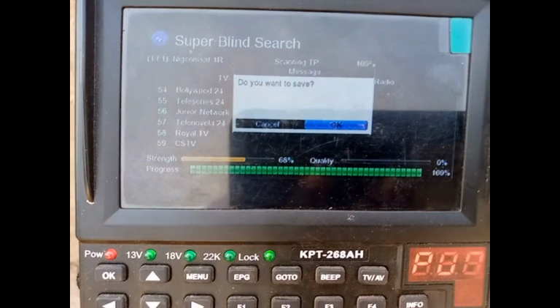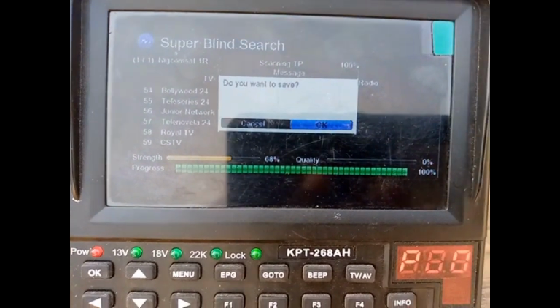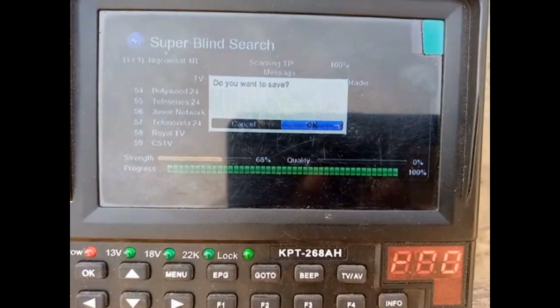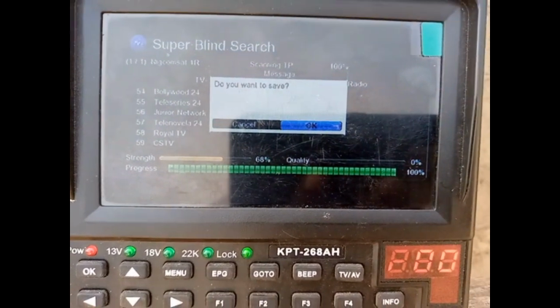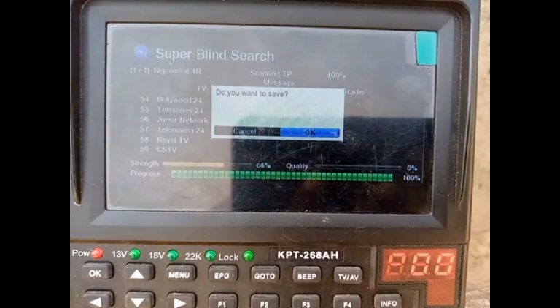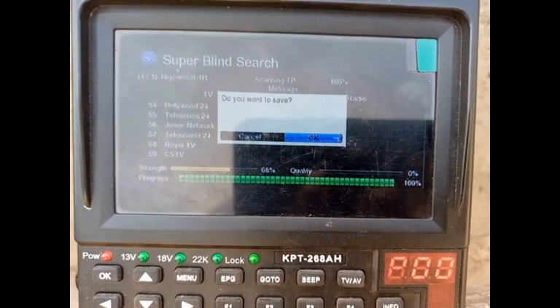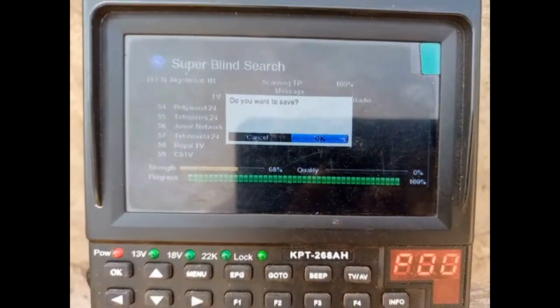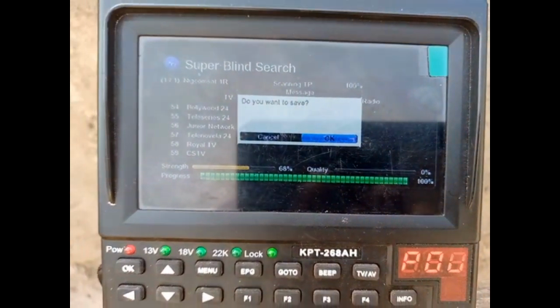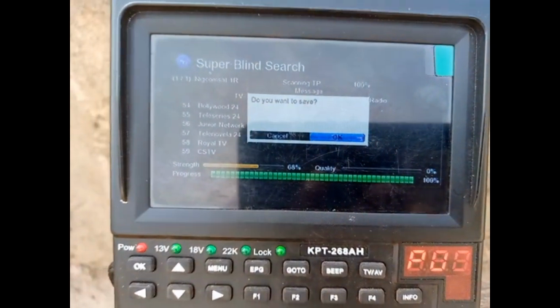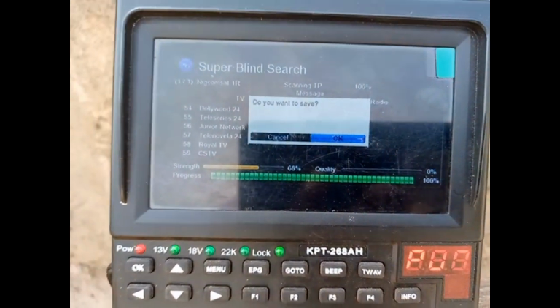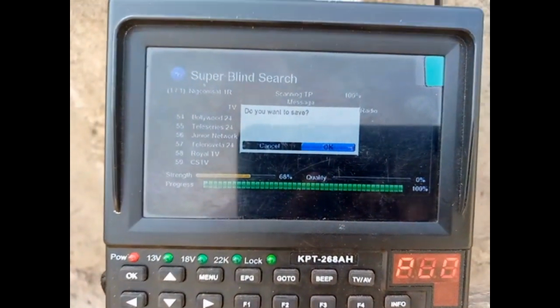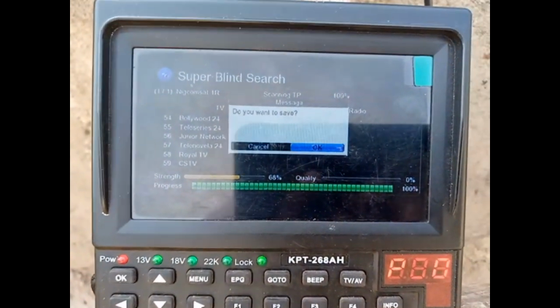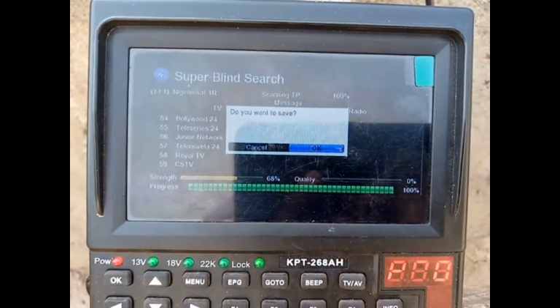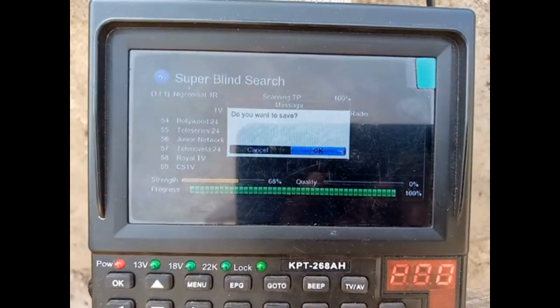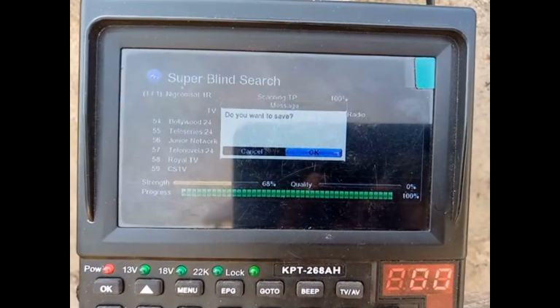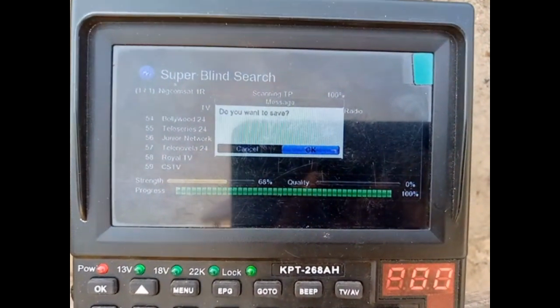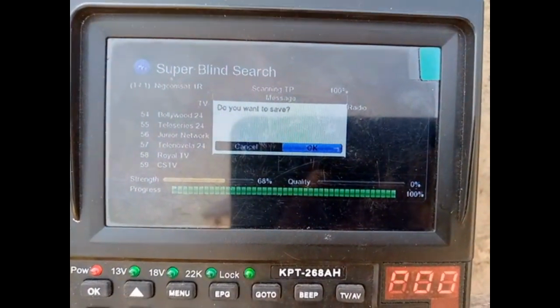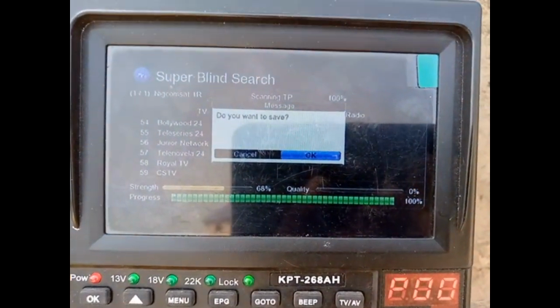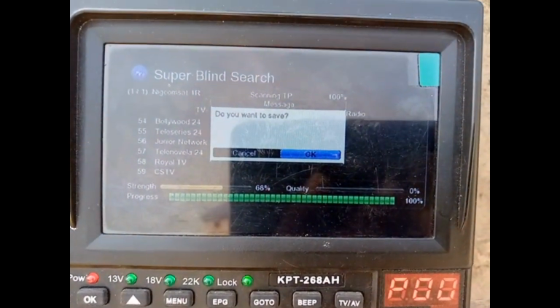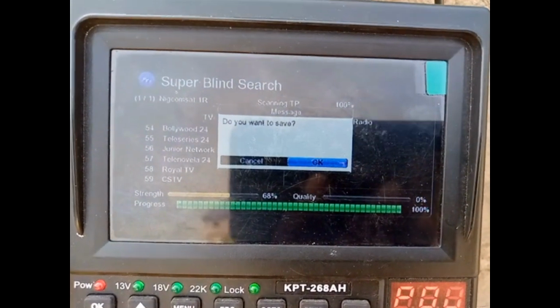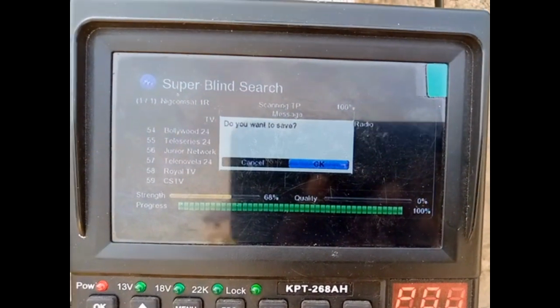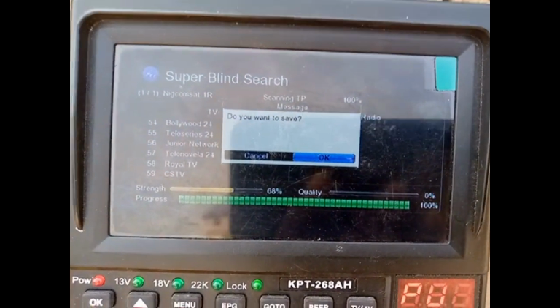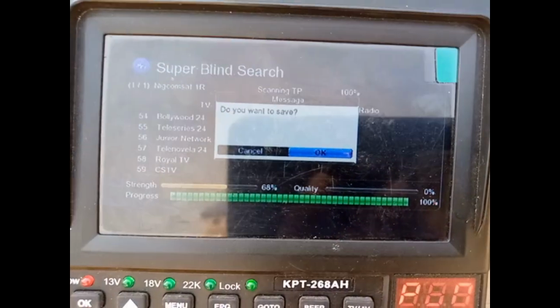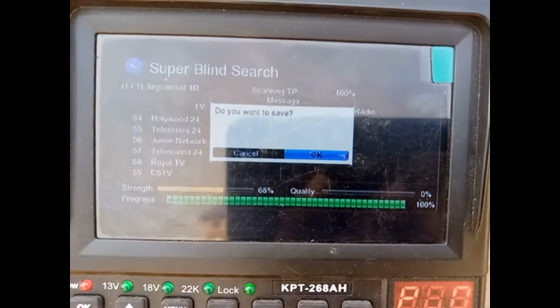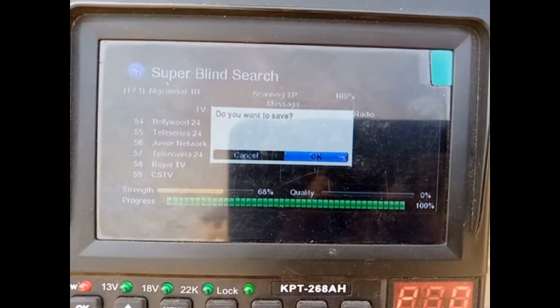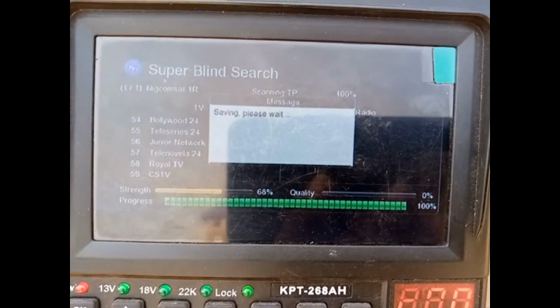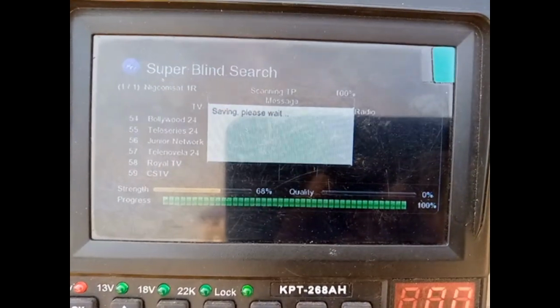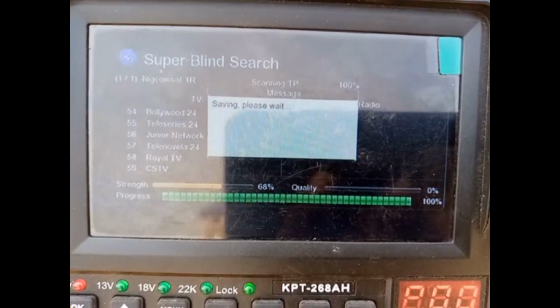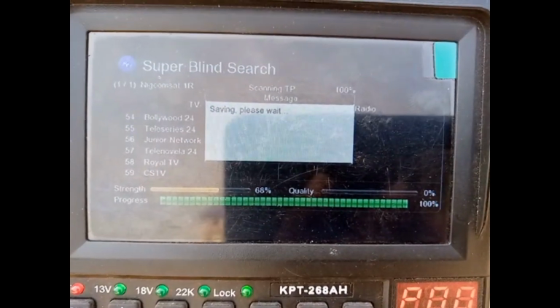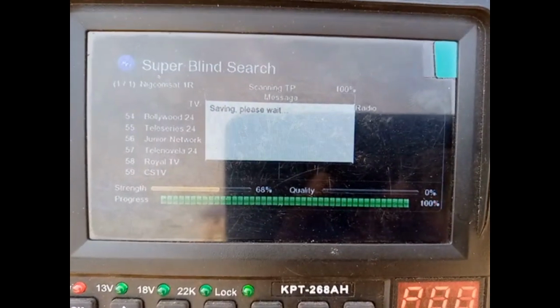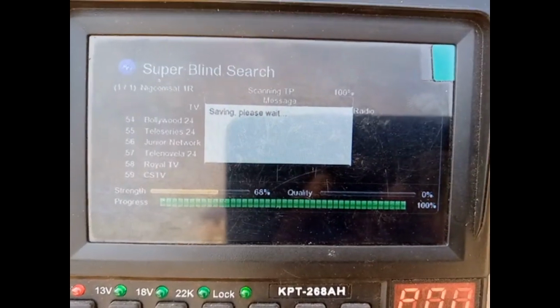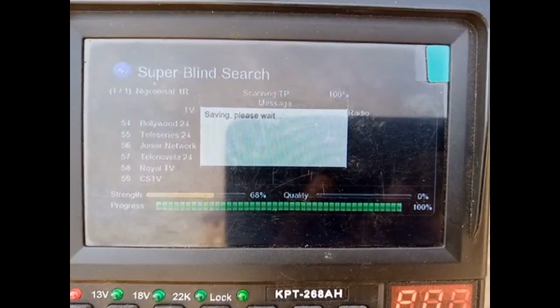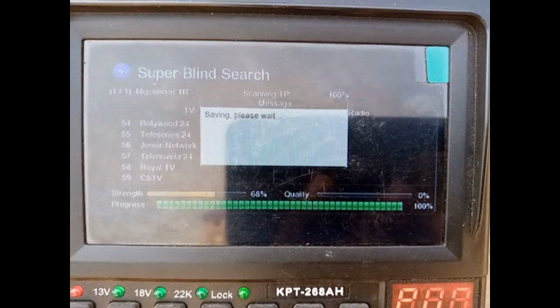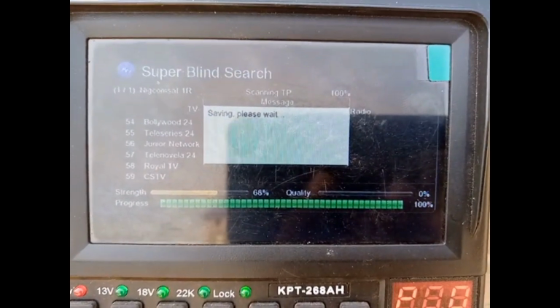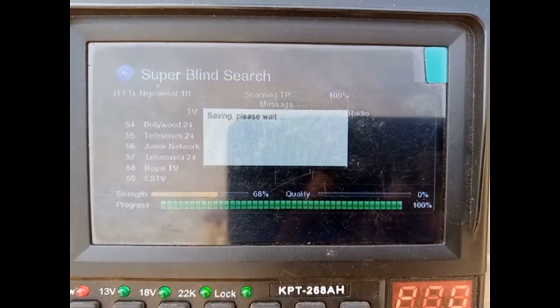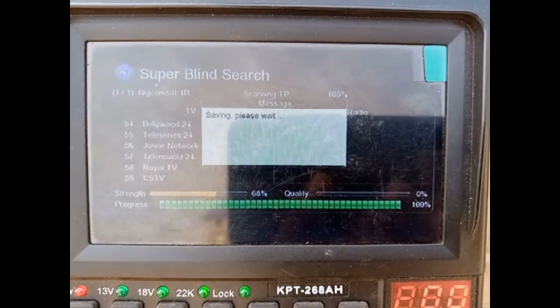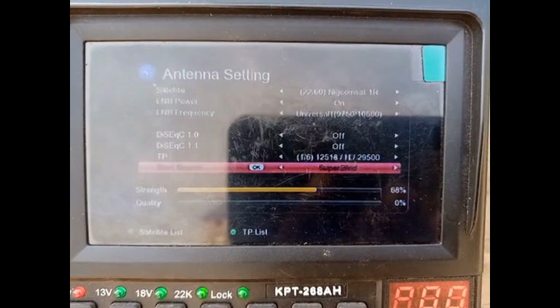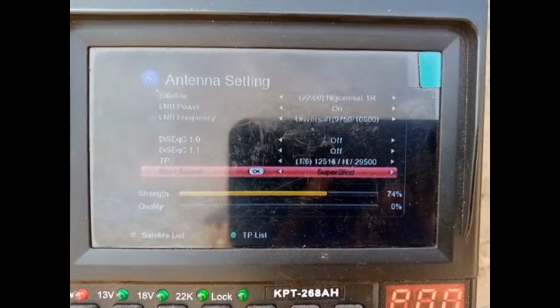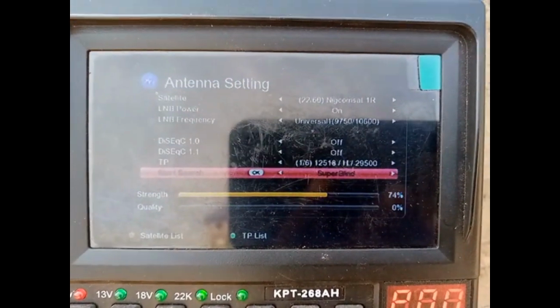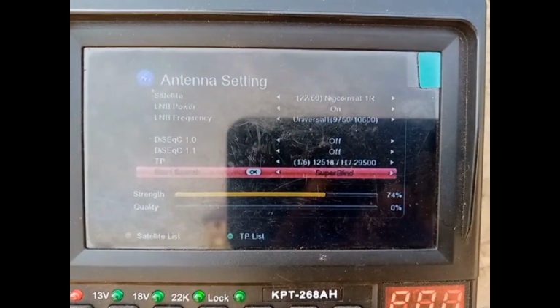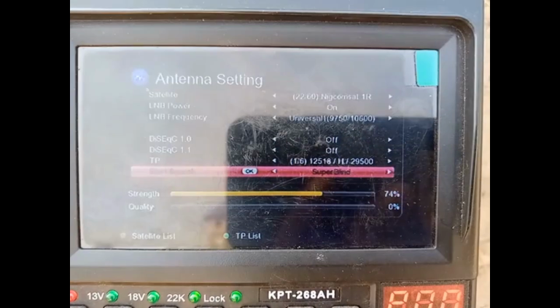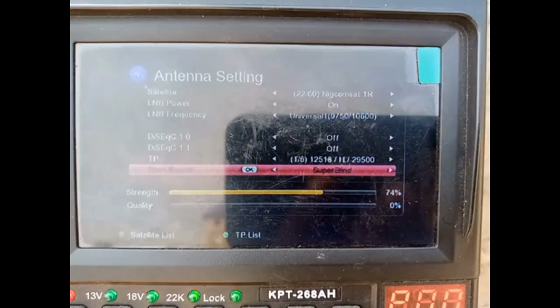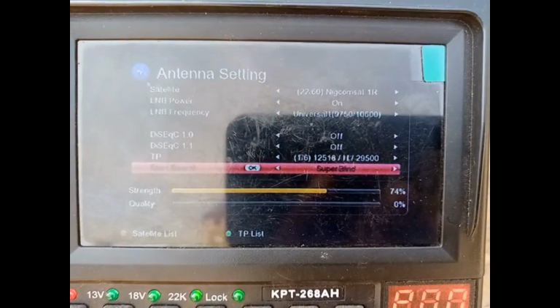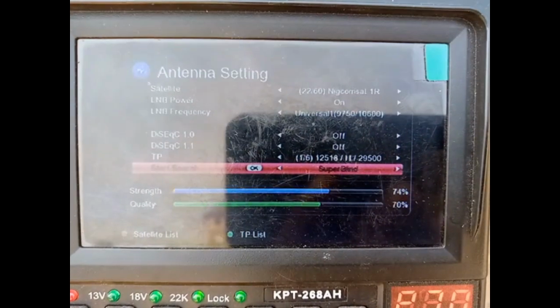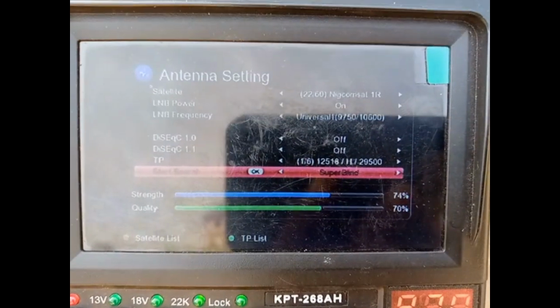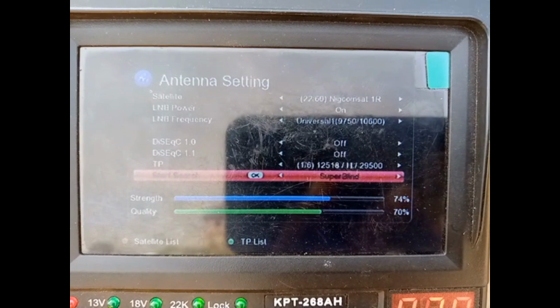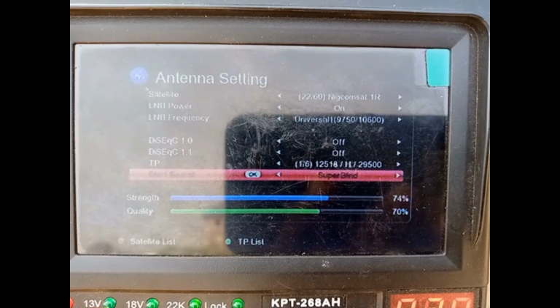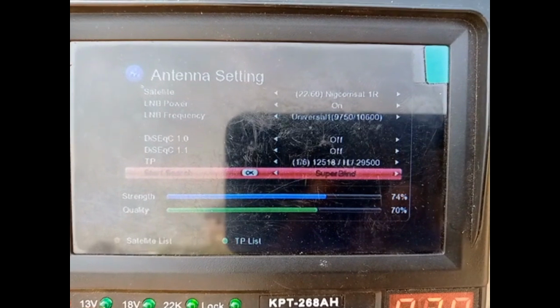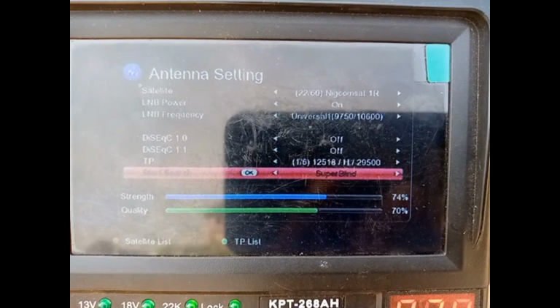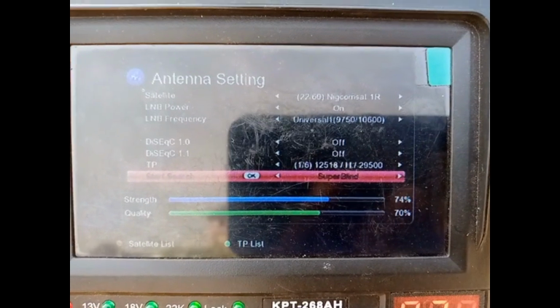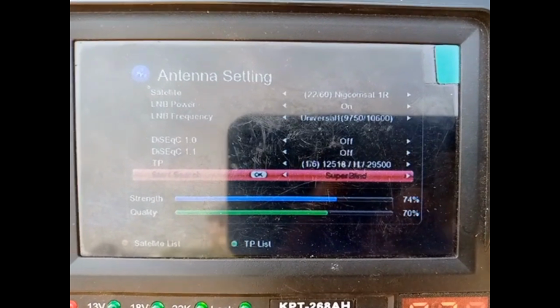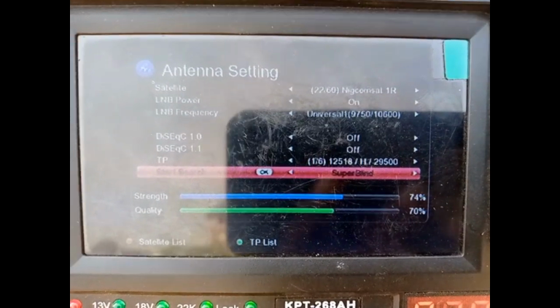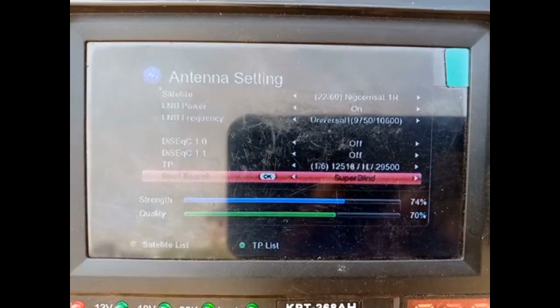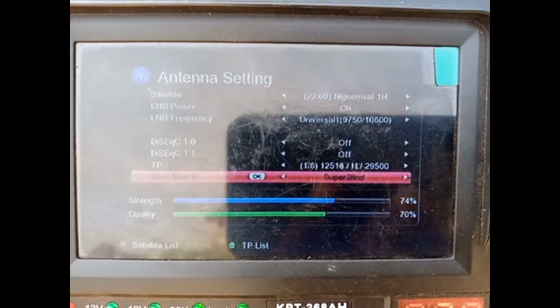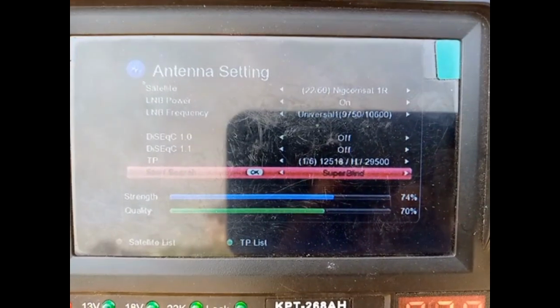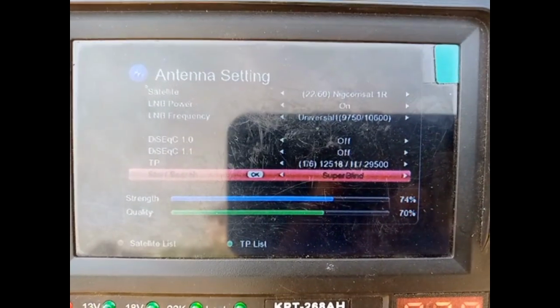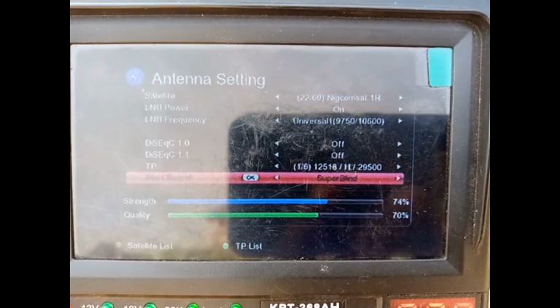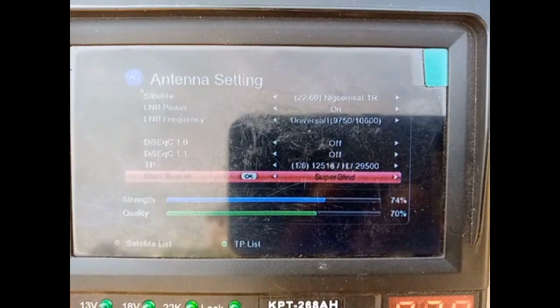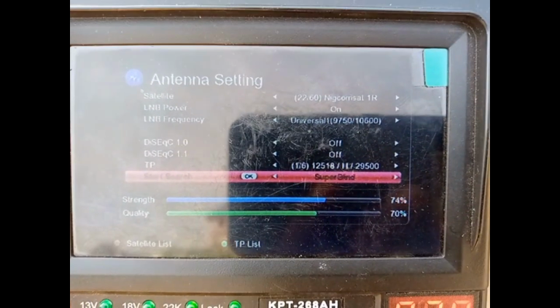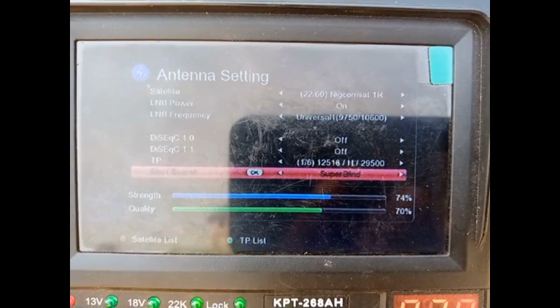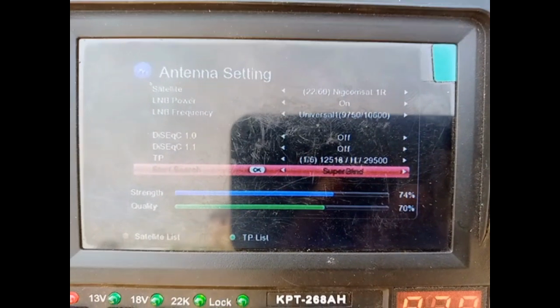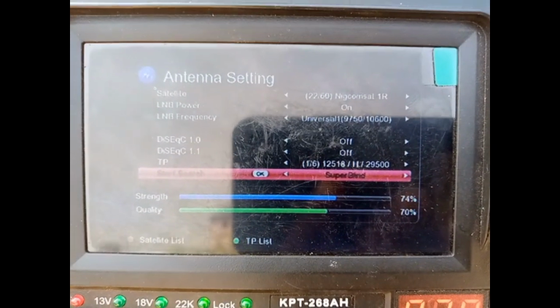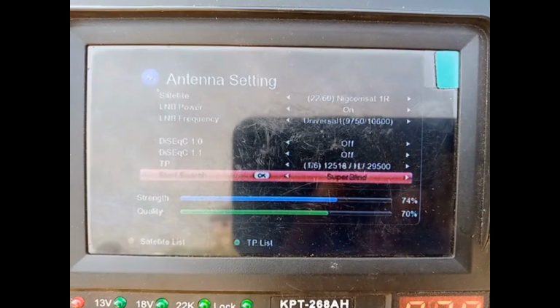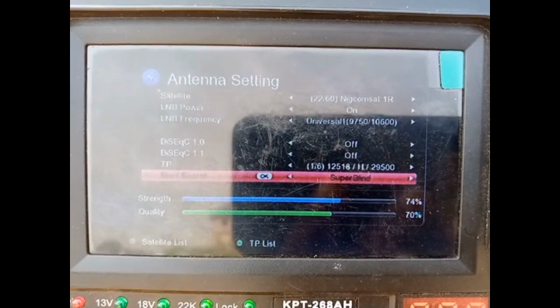Okay, now it's done. Save — you just press OK to save.